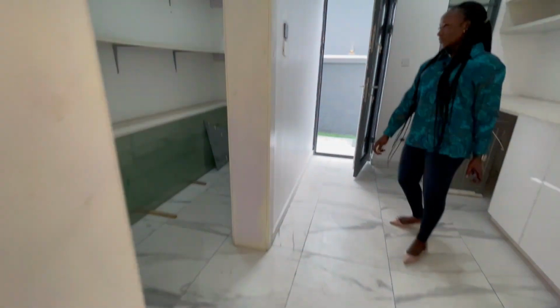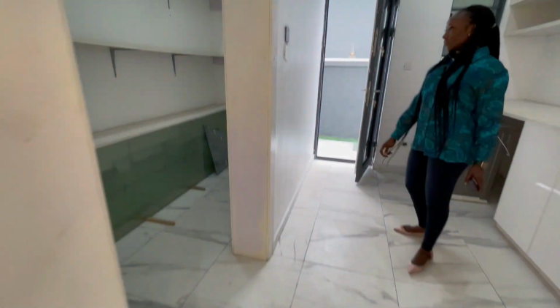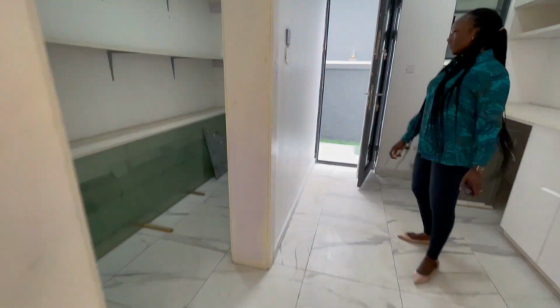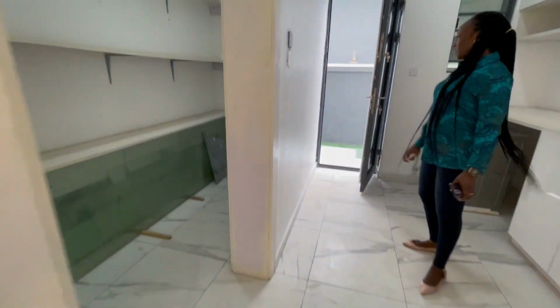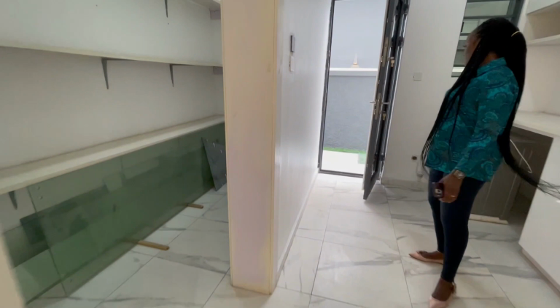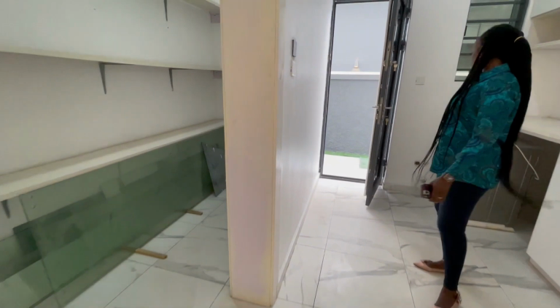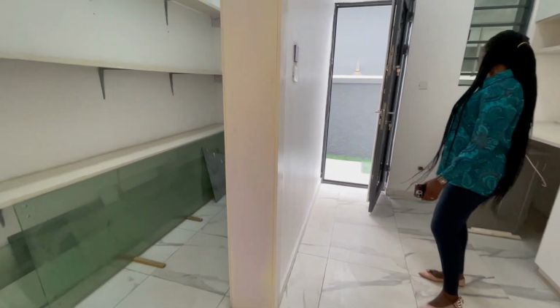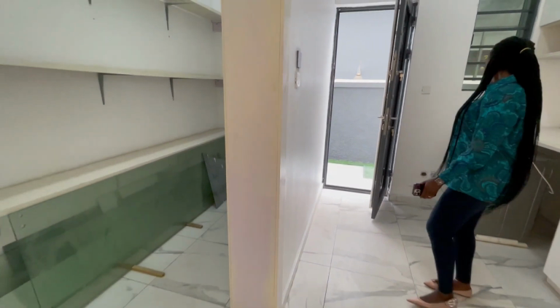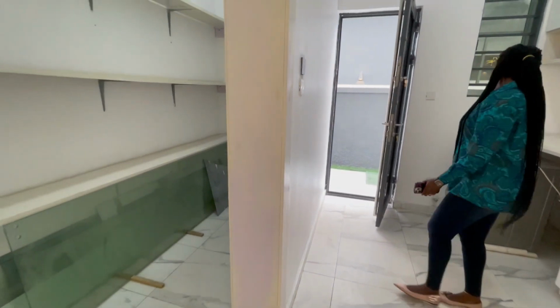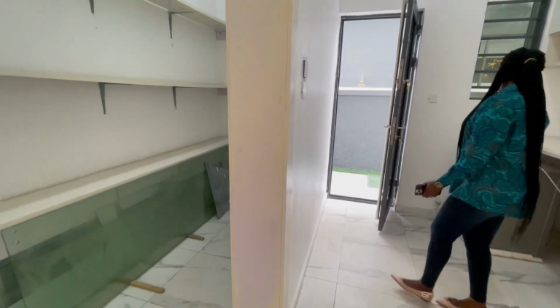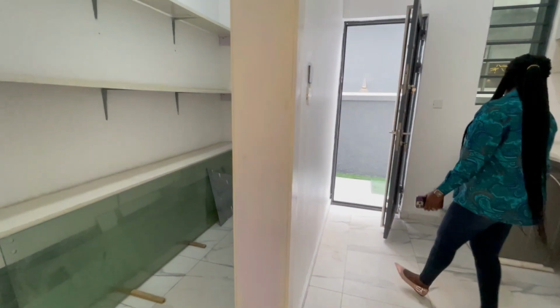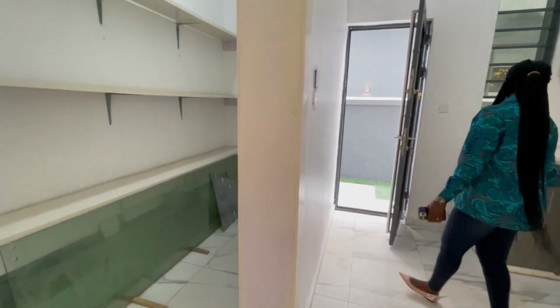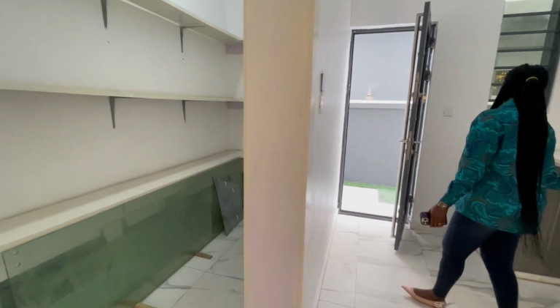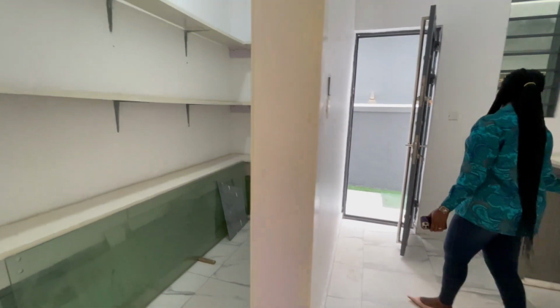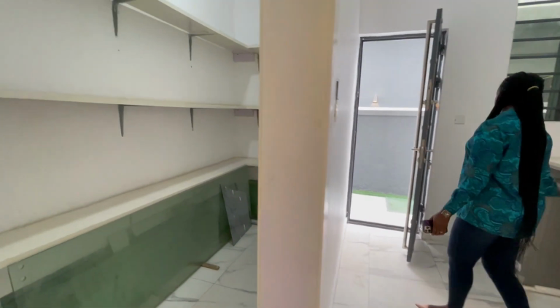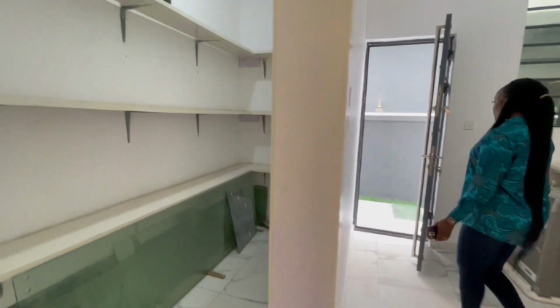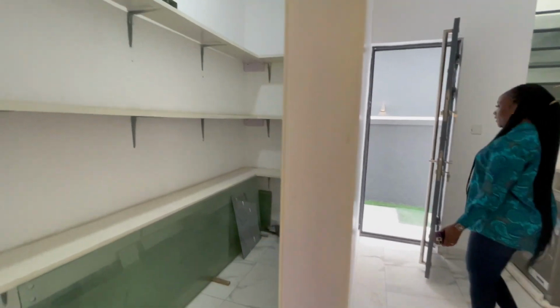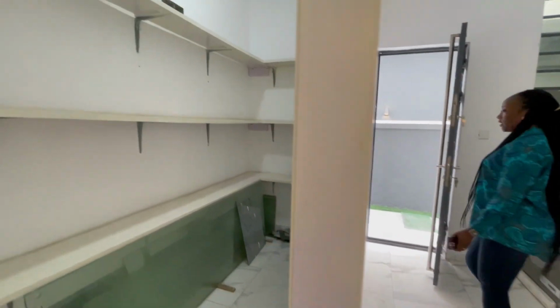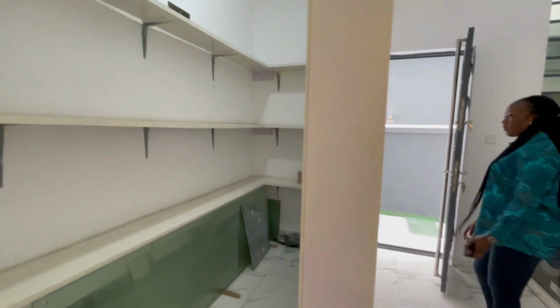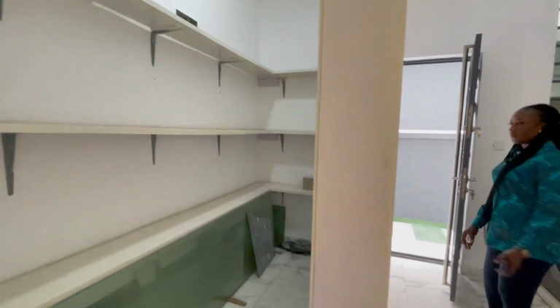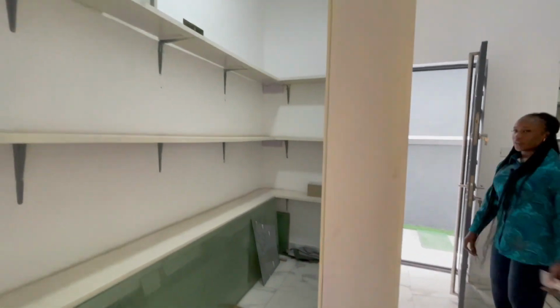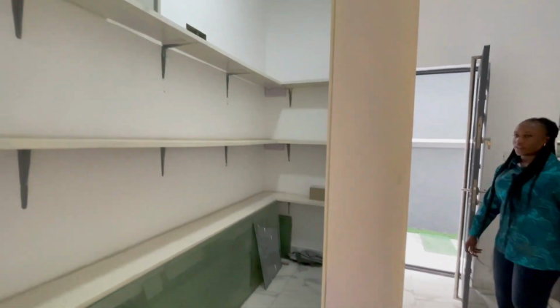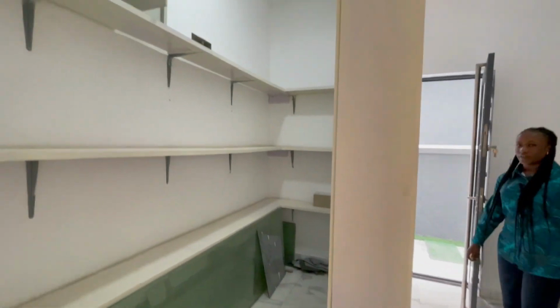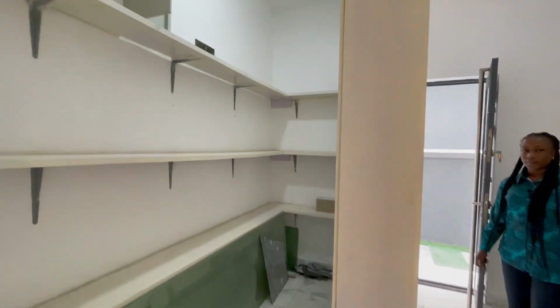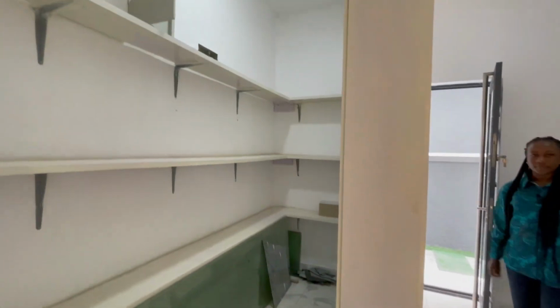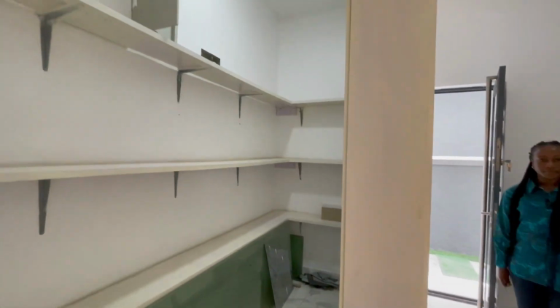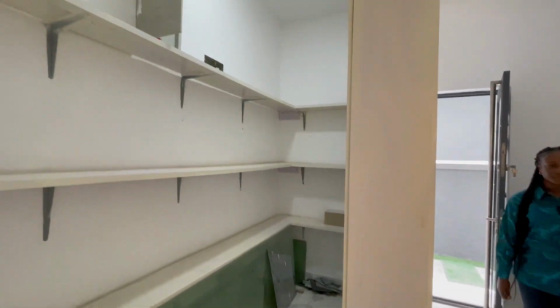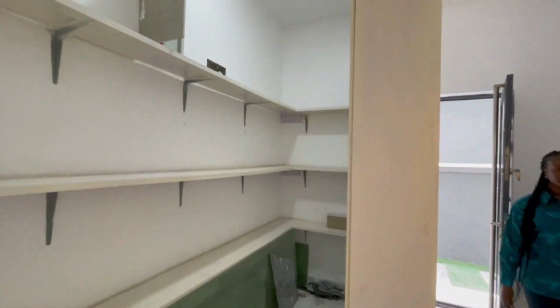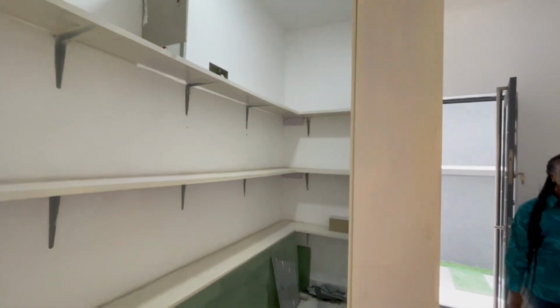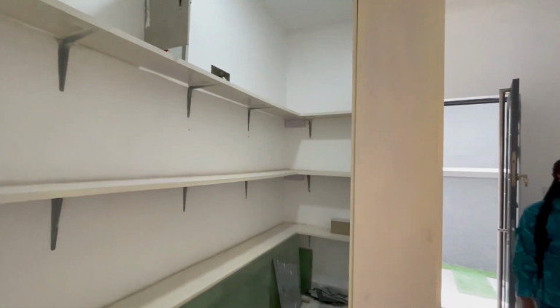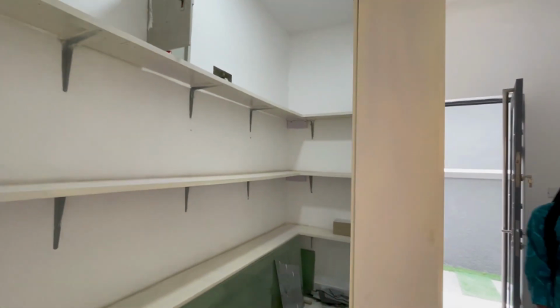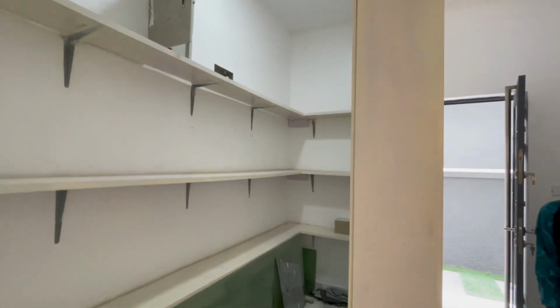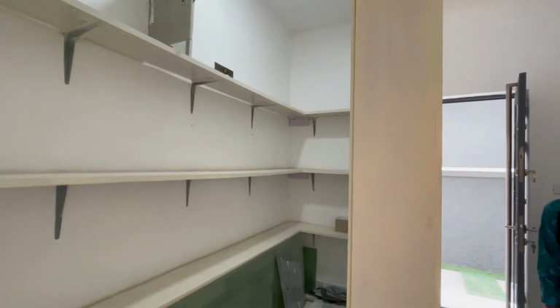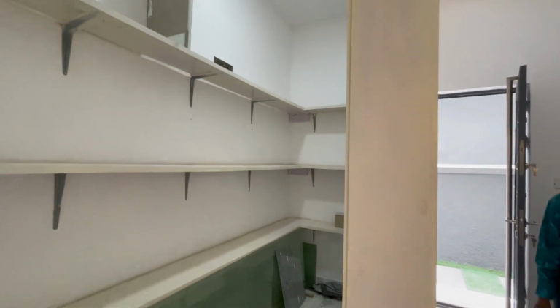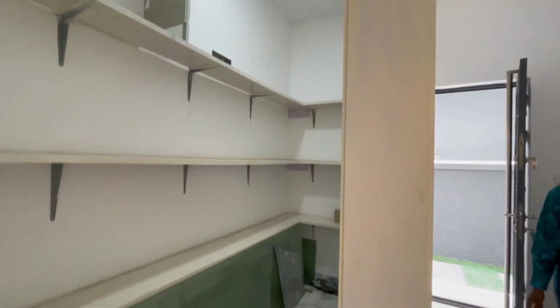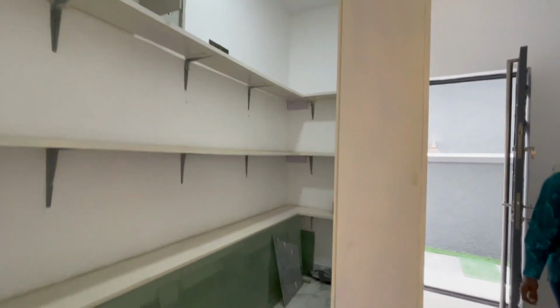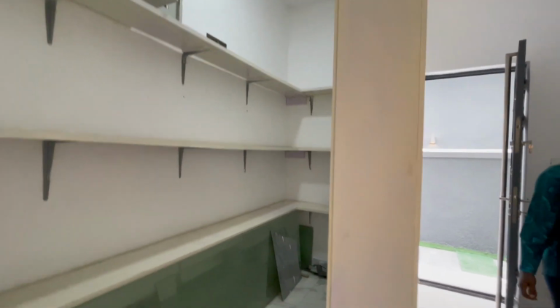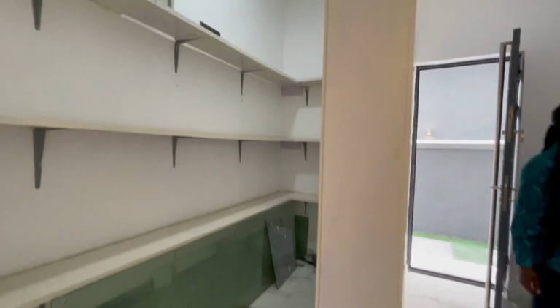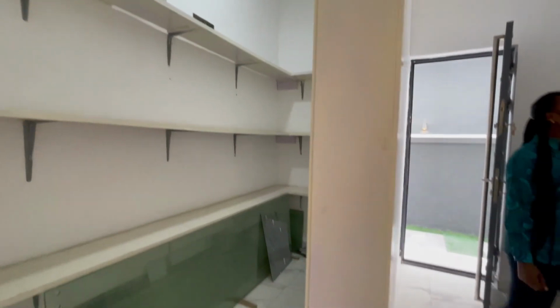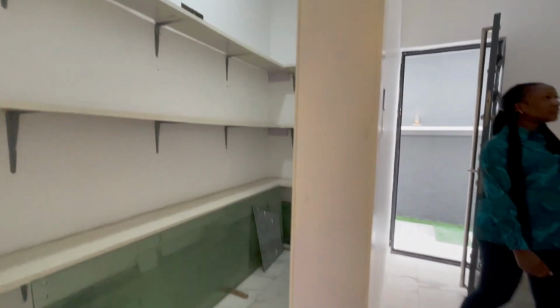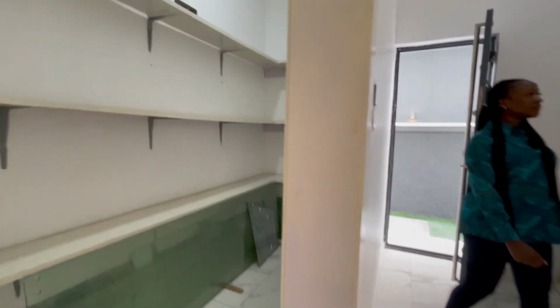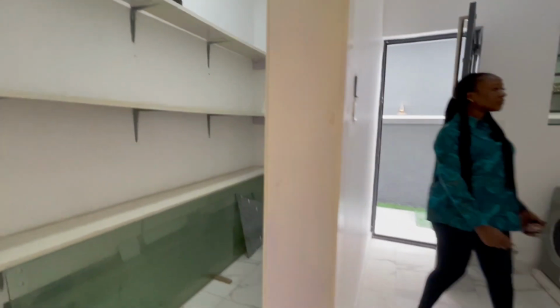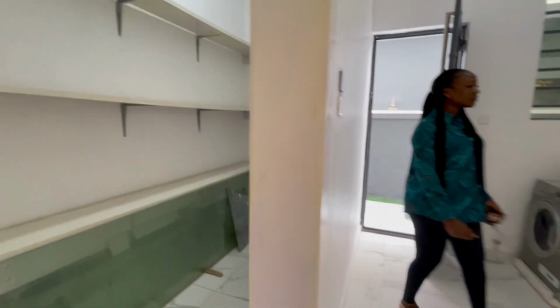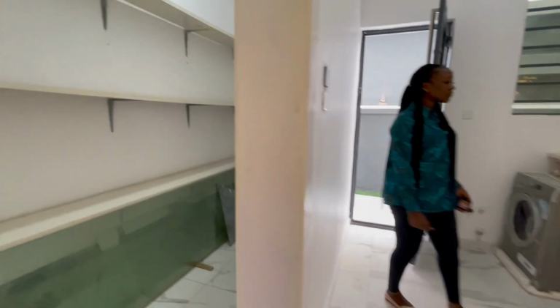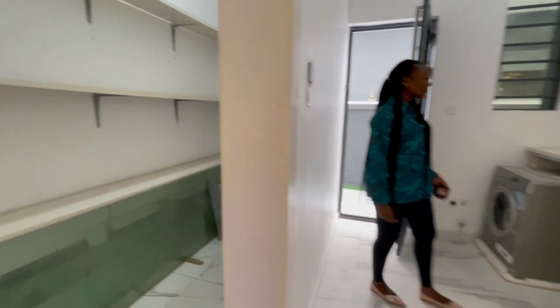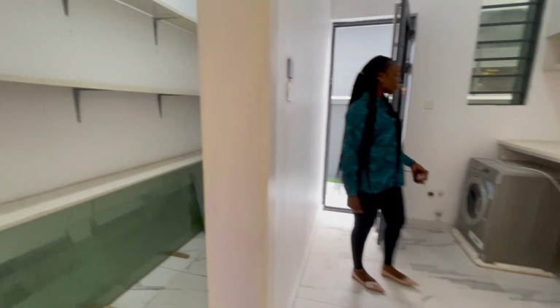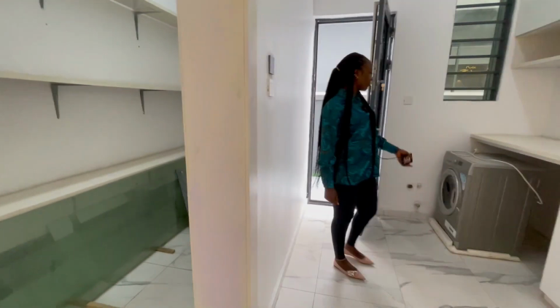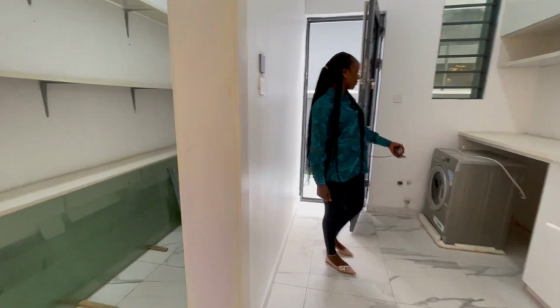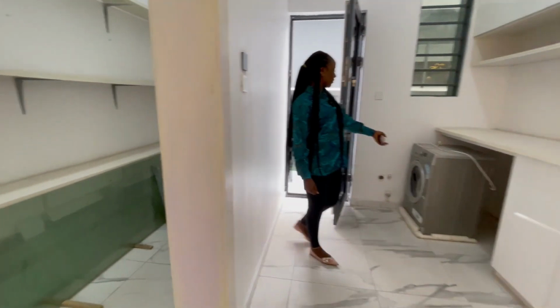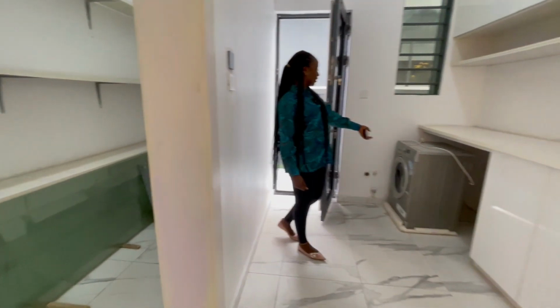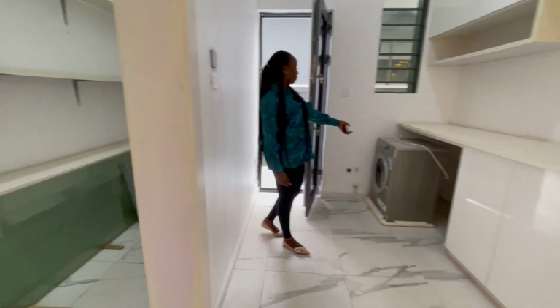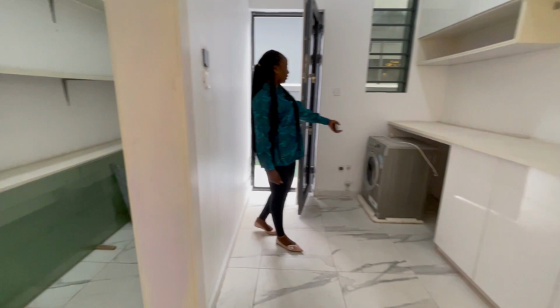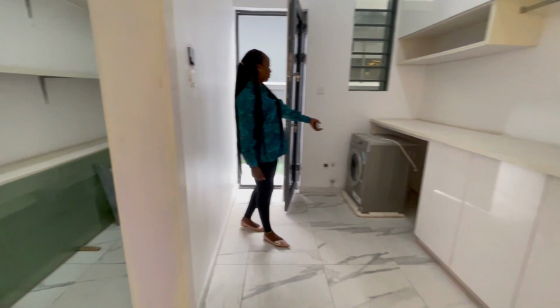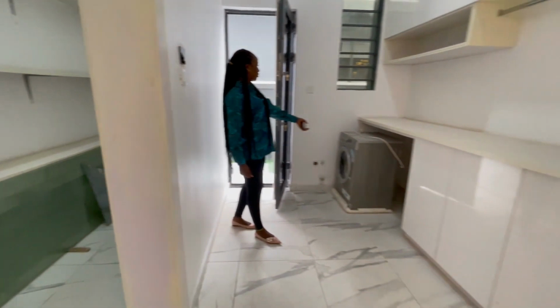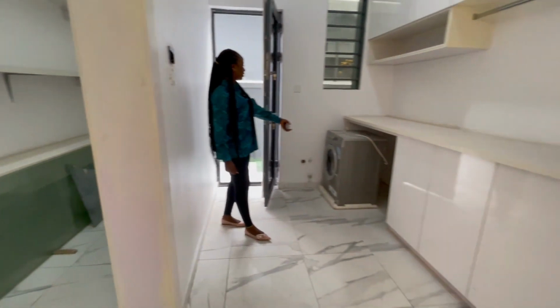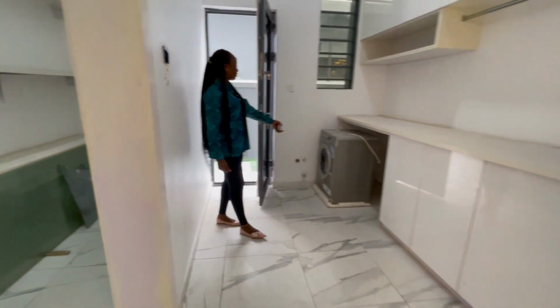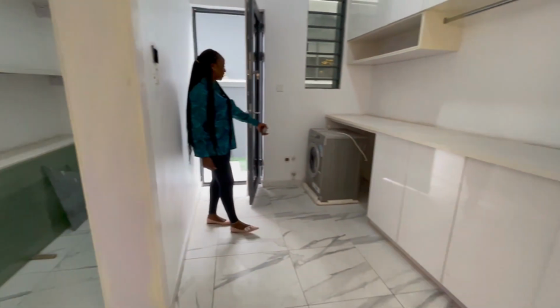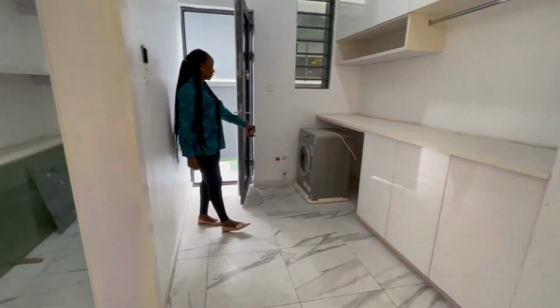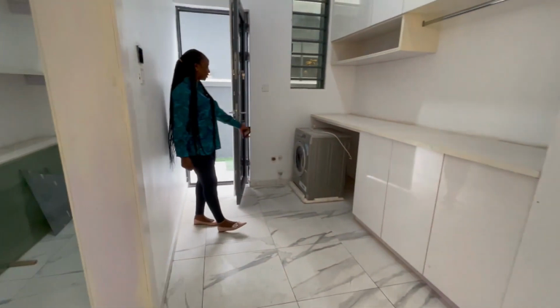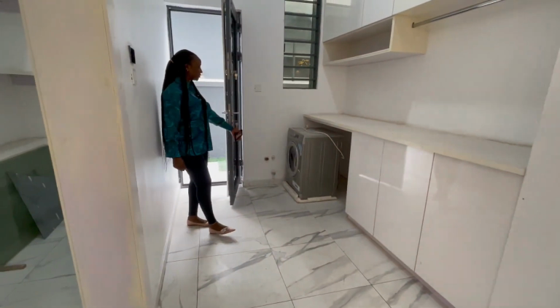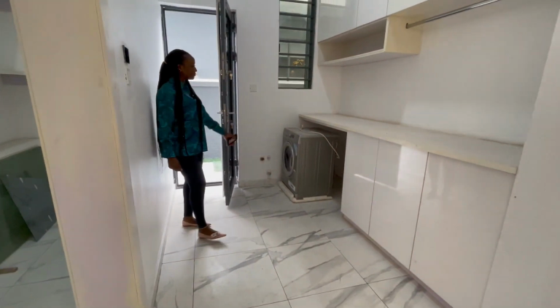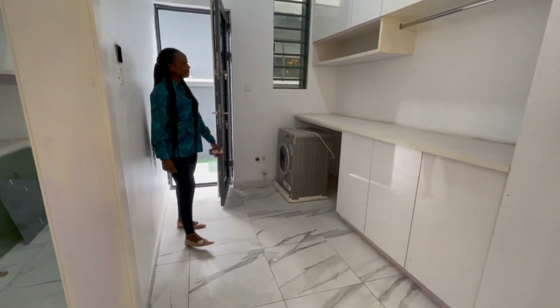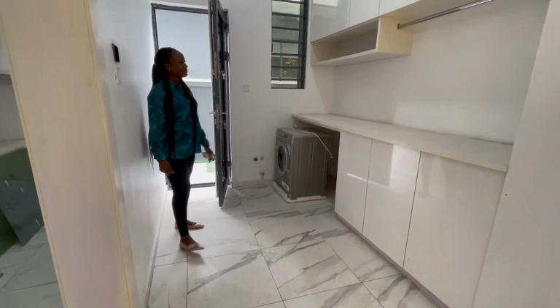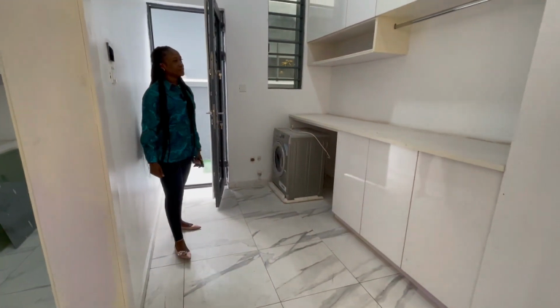And then we have the laundry area over here with the washing machine.